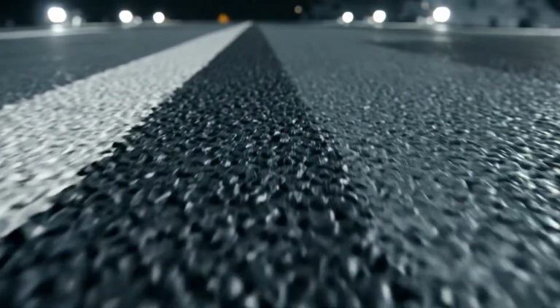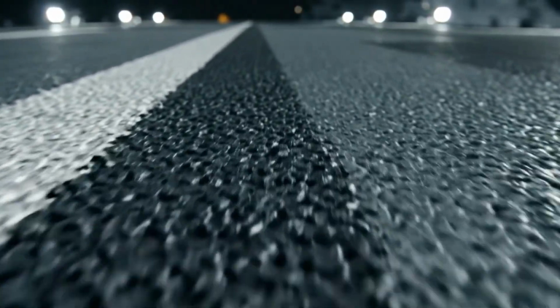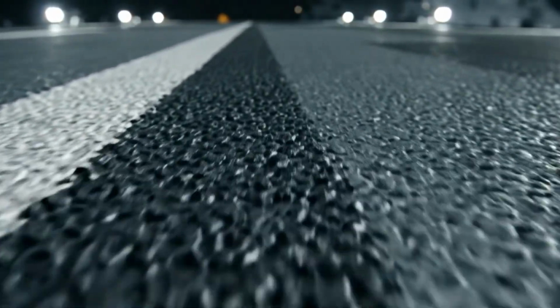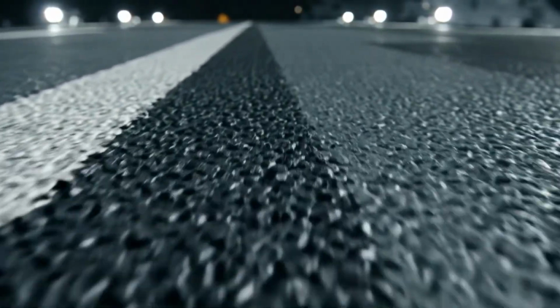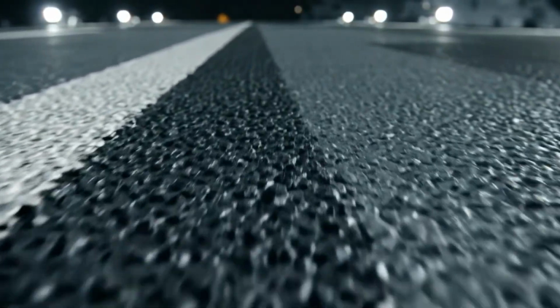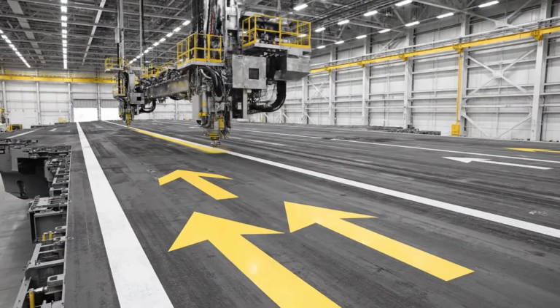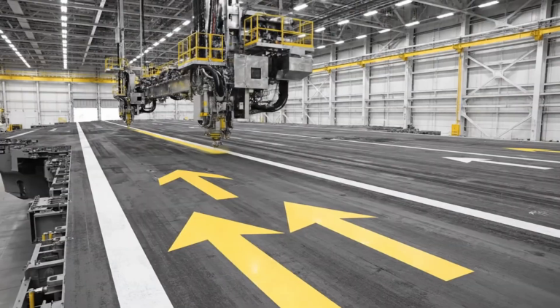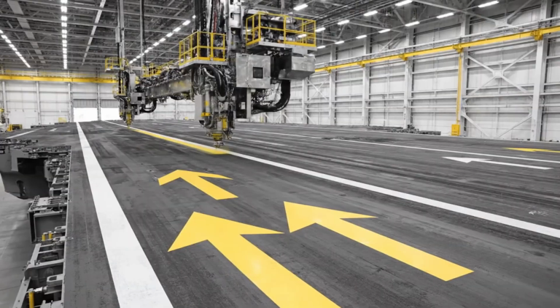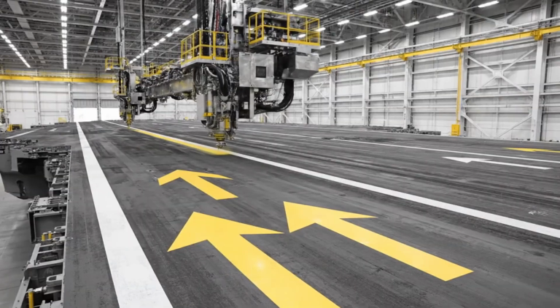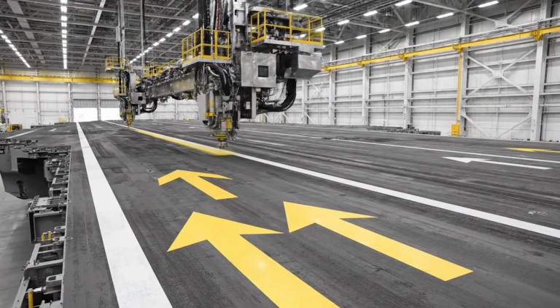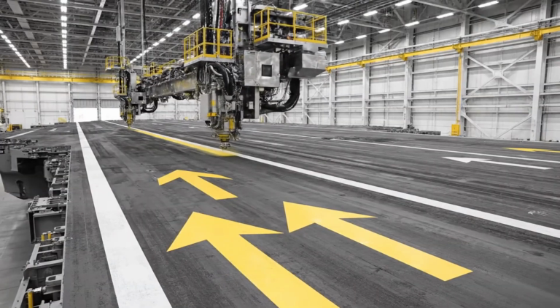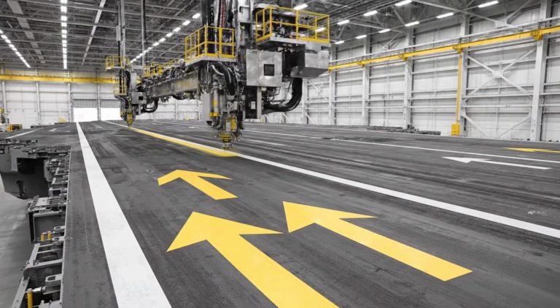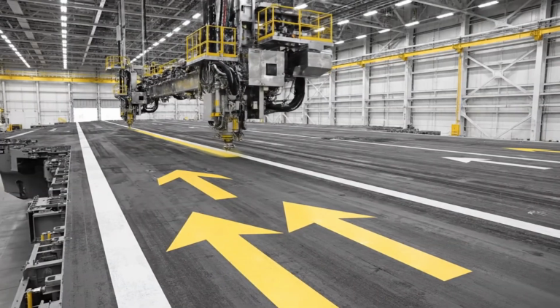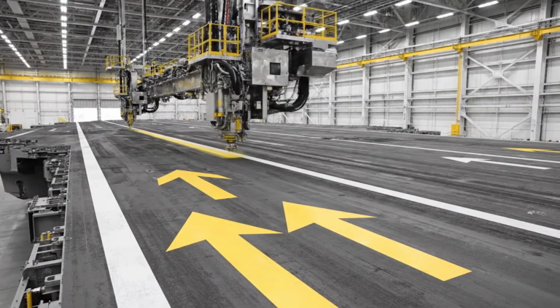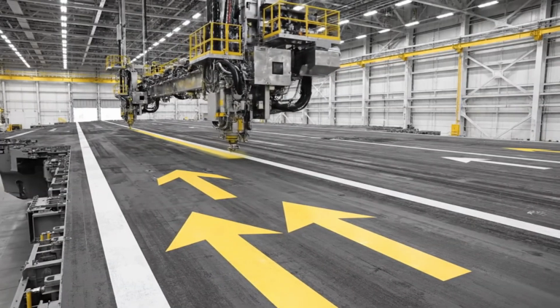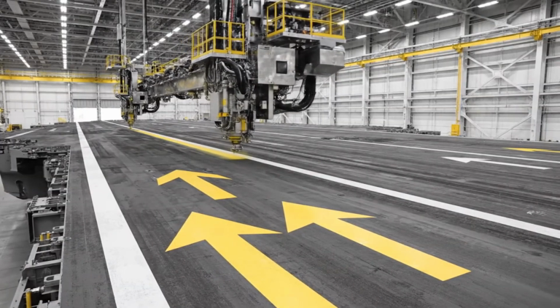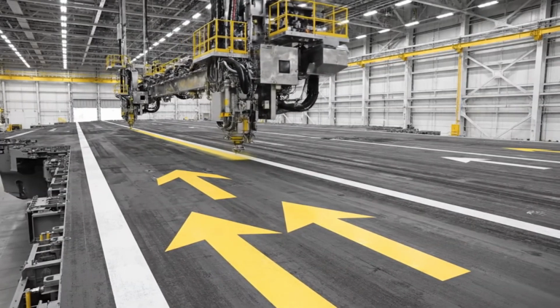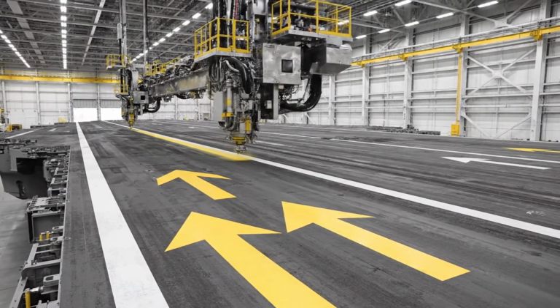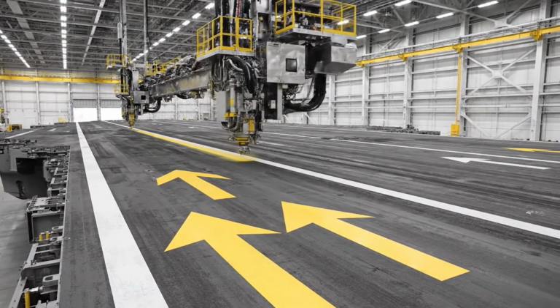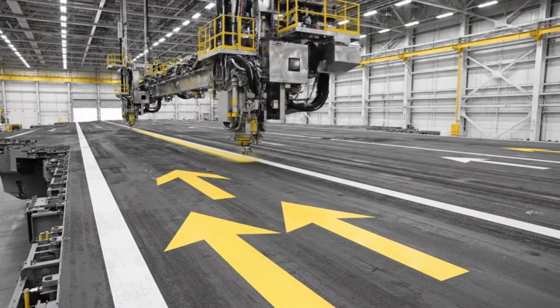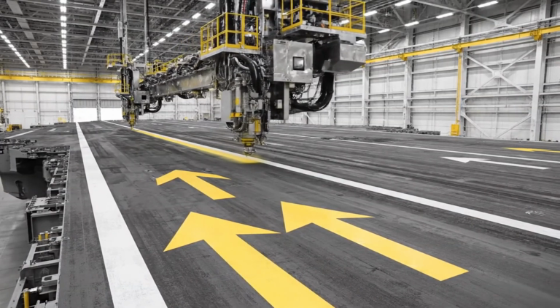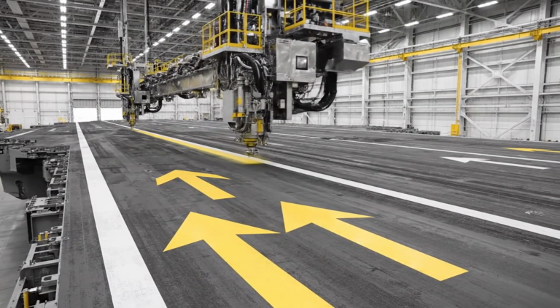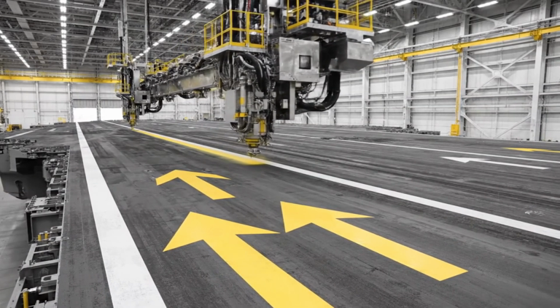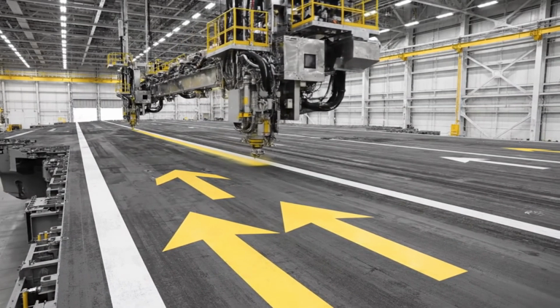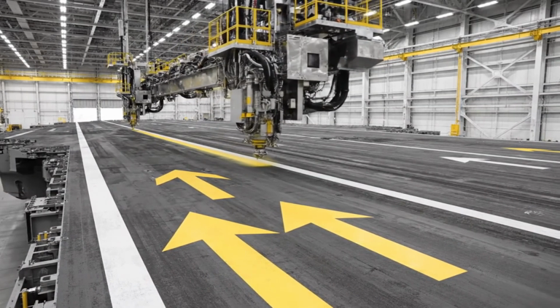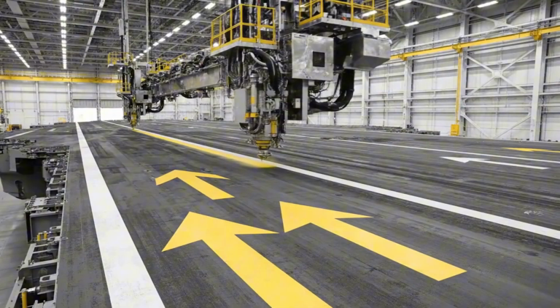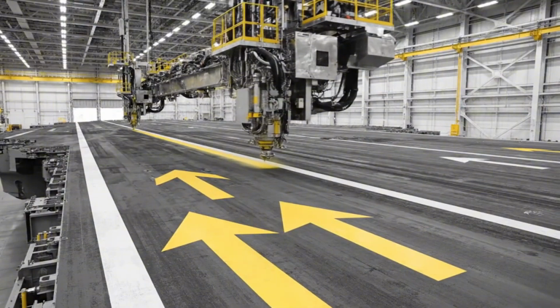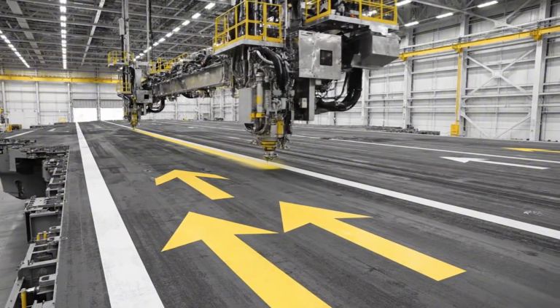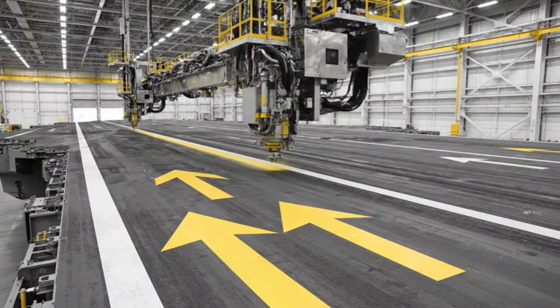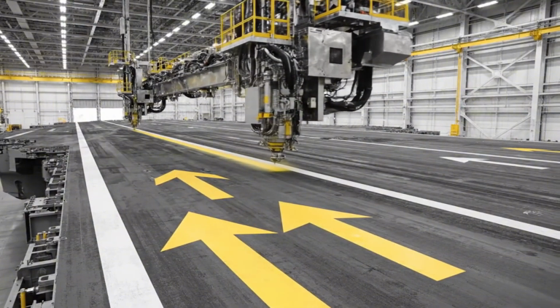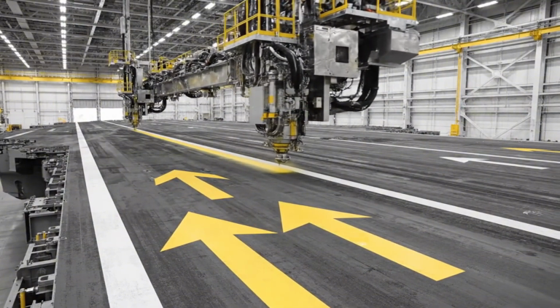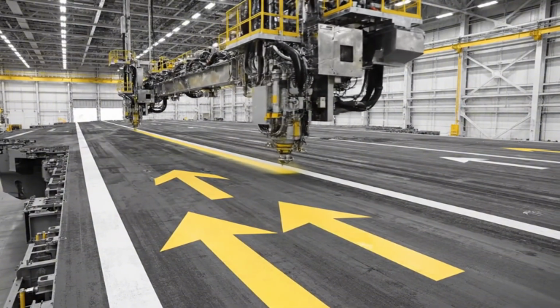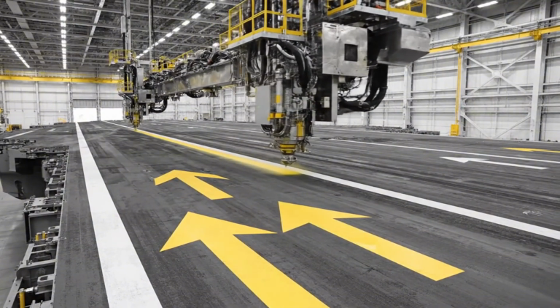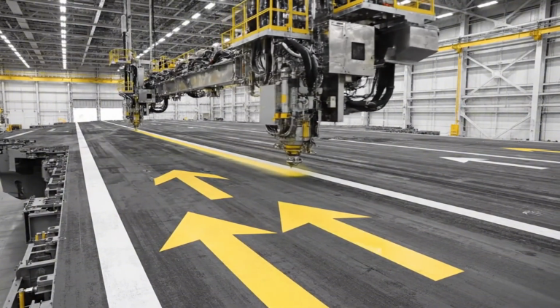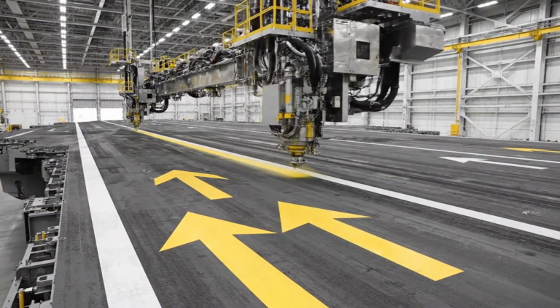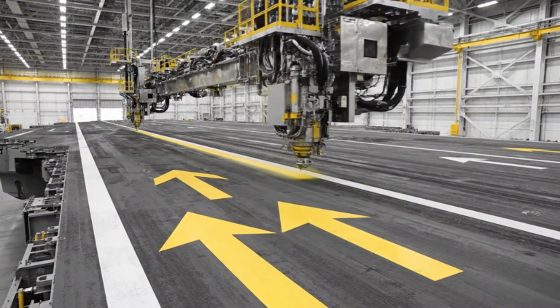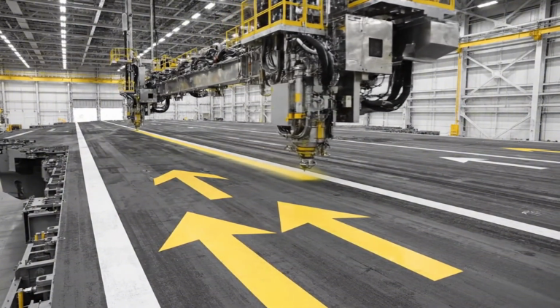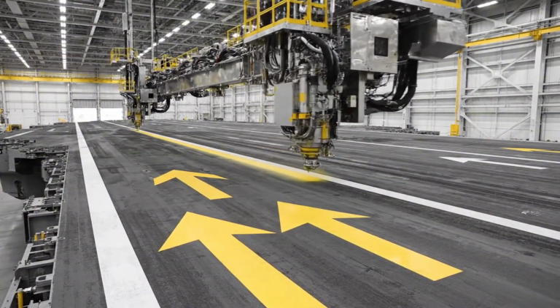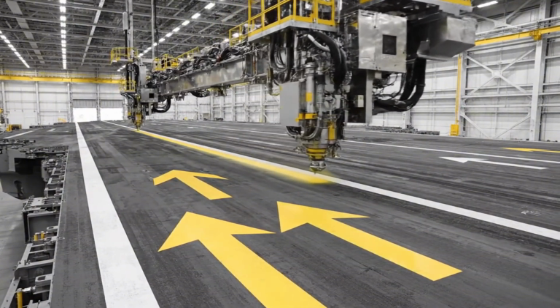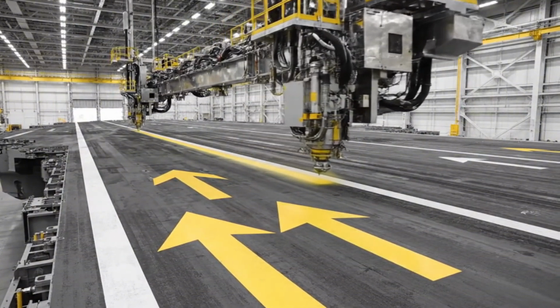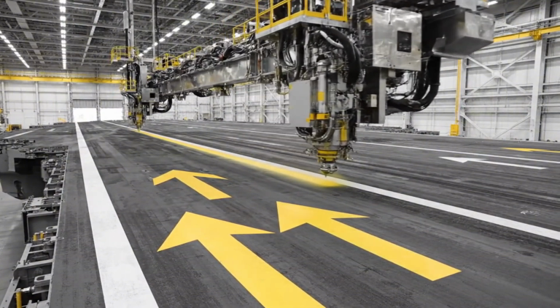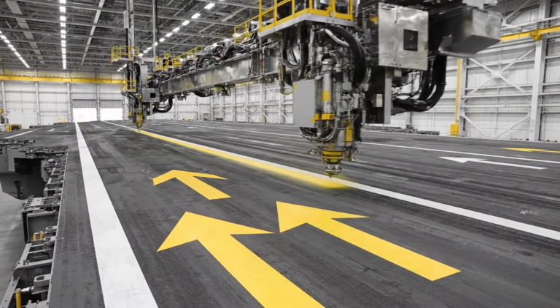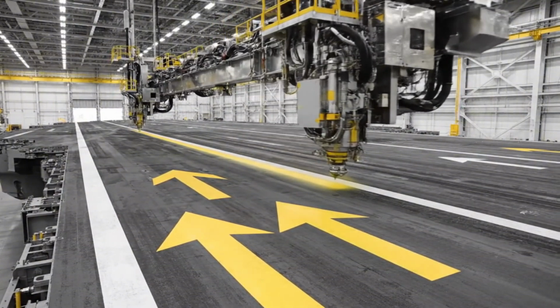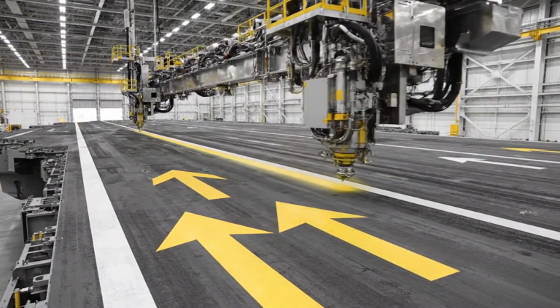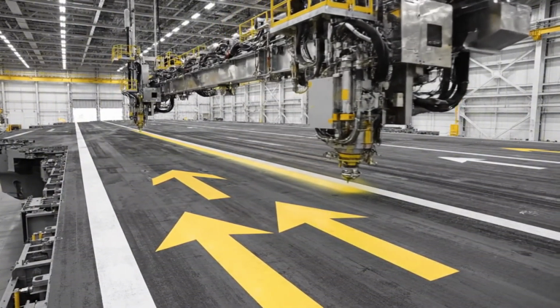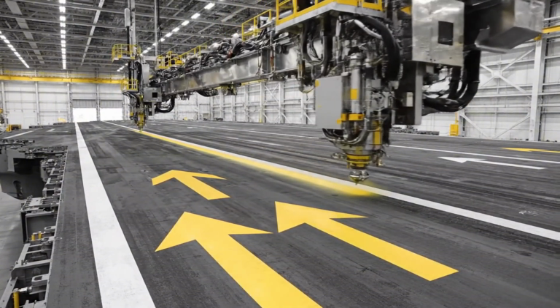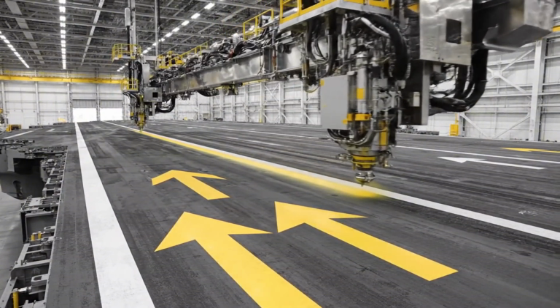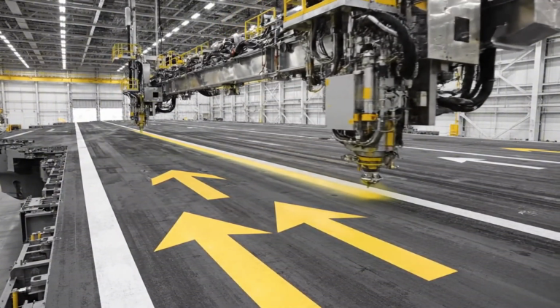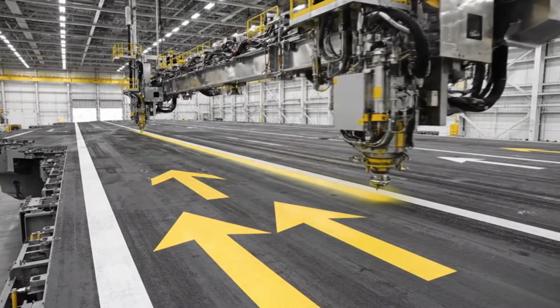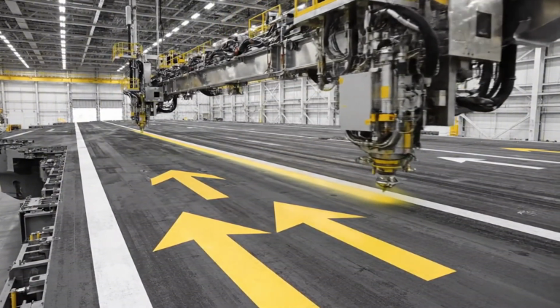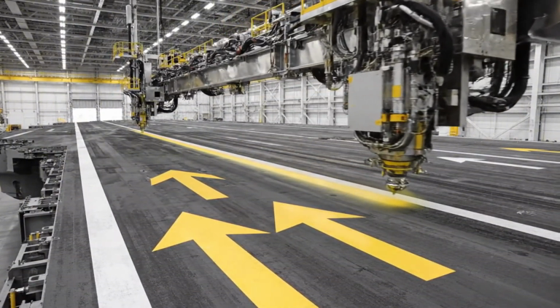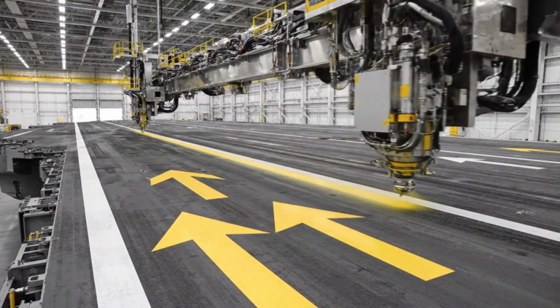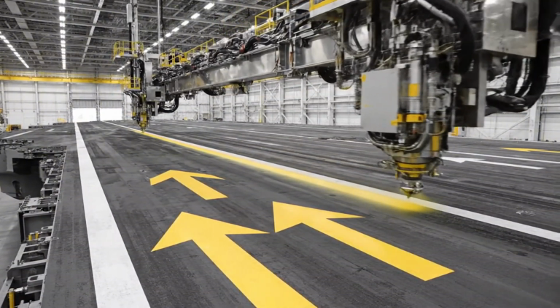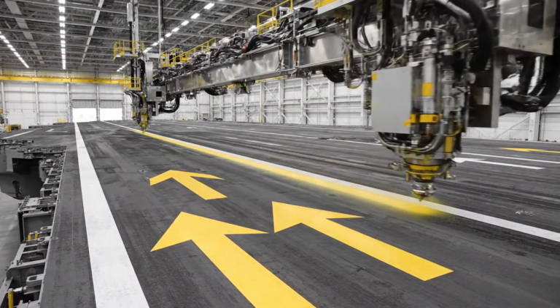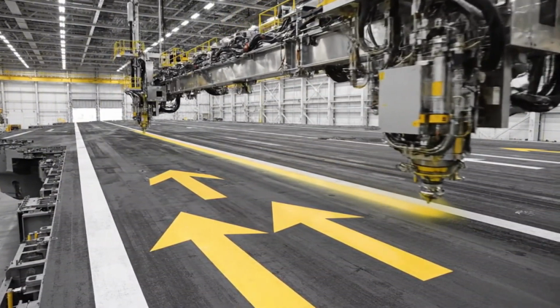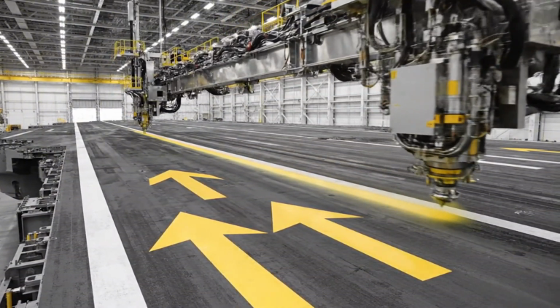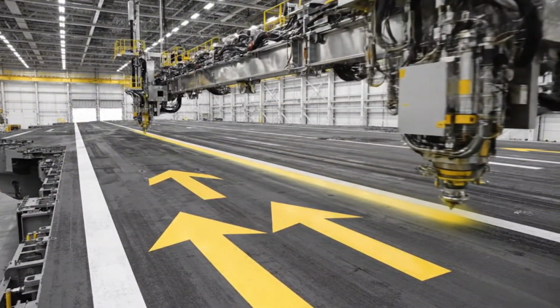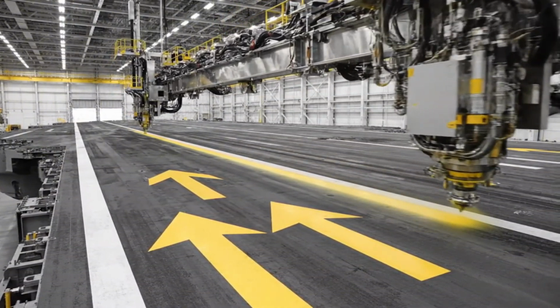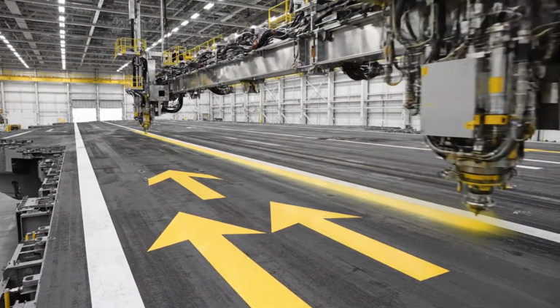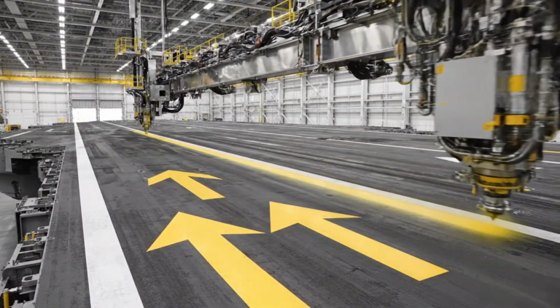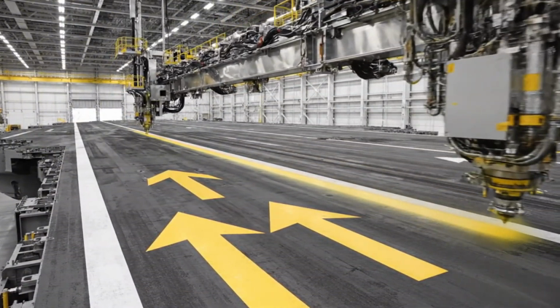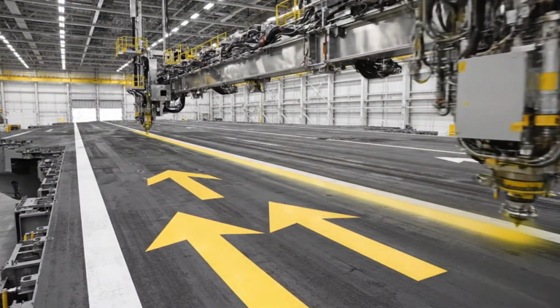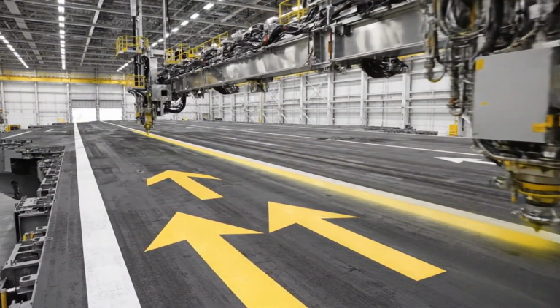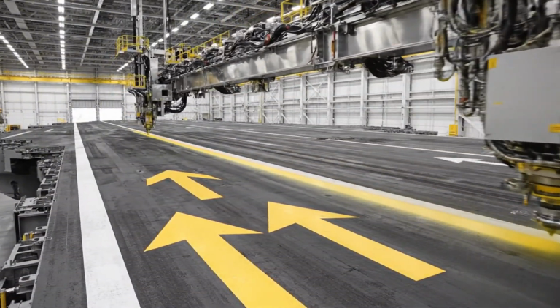The flight deck is meticulously marked, guiding critical operations for next-generation aircraft.